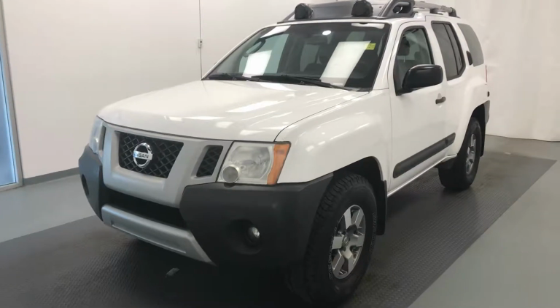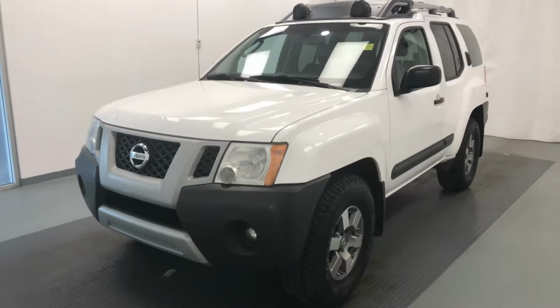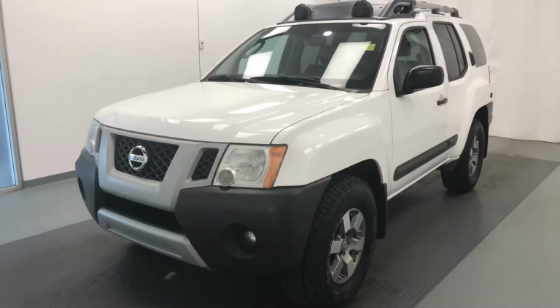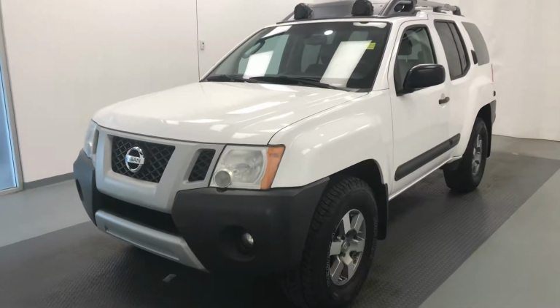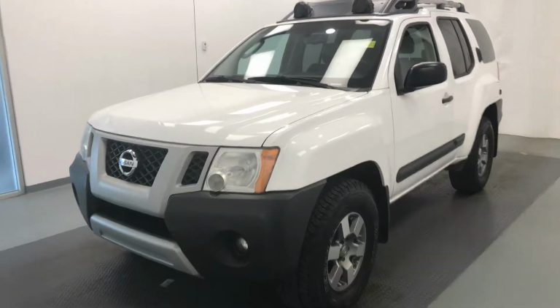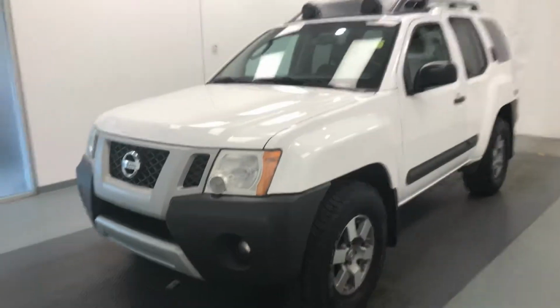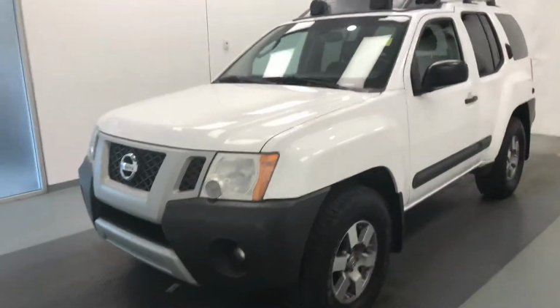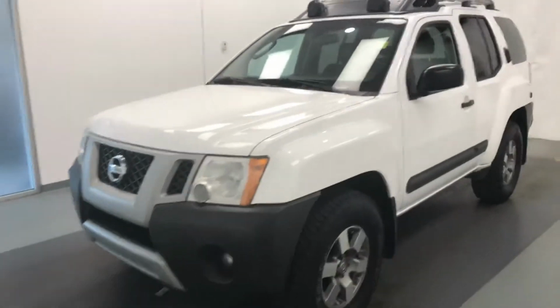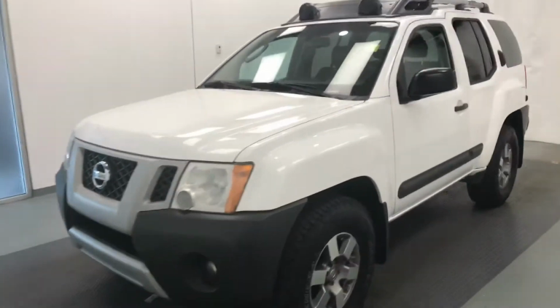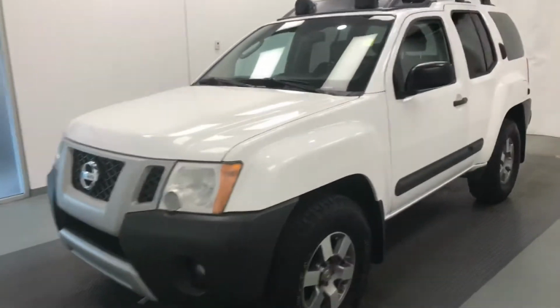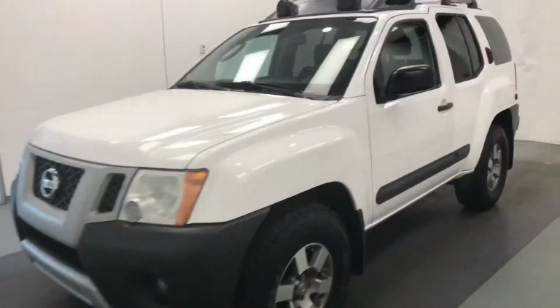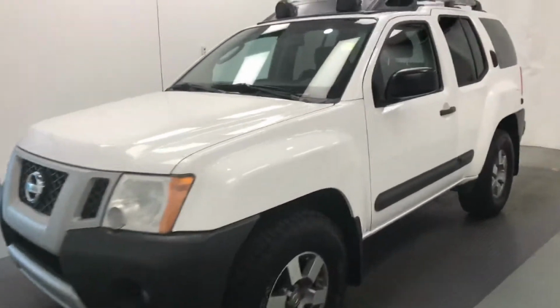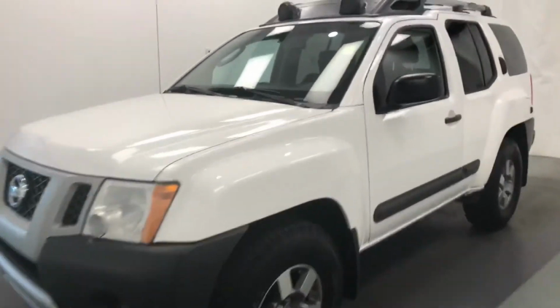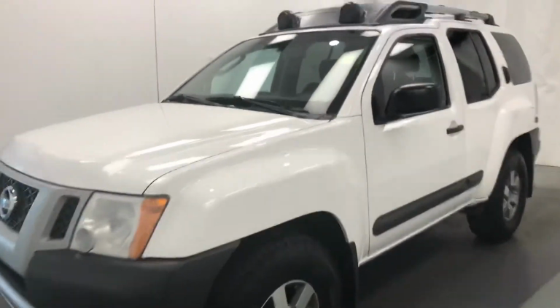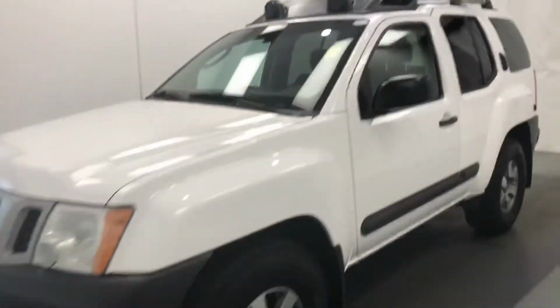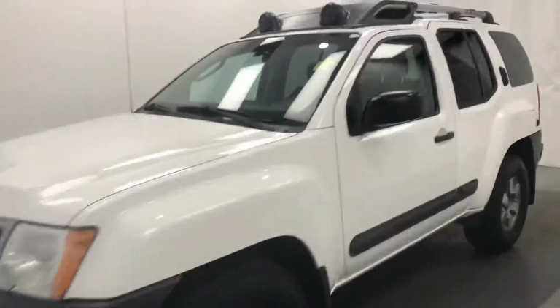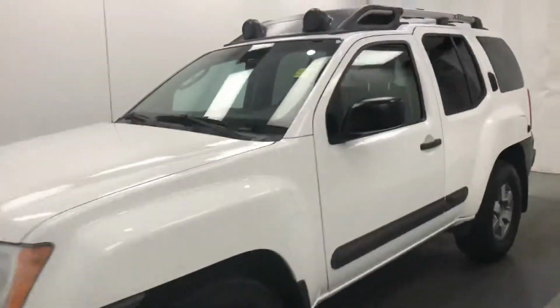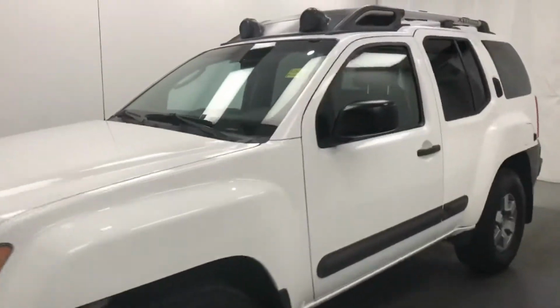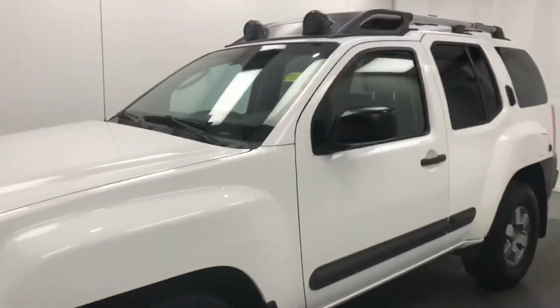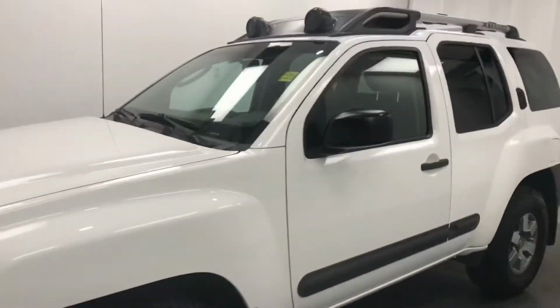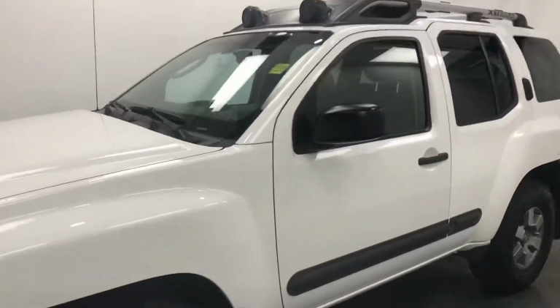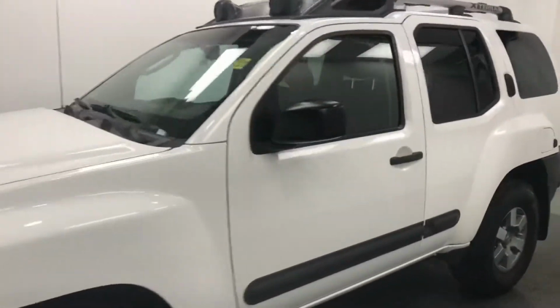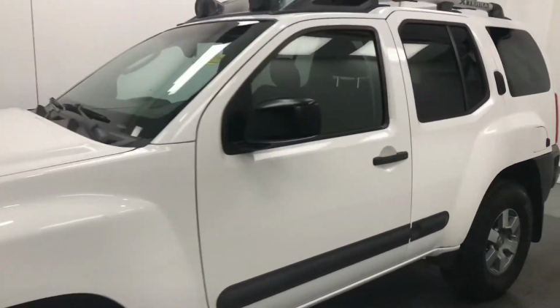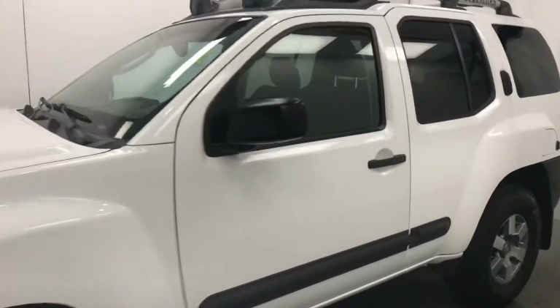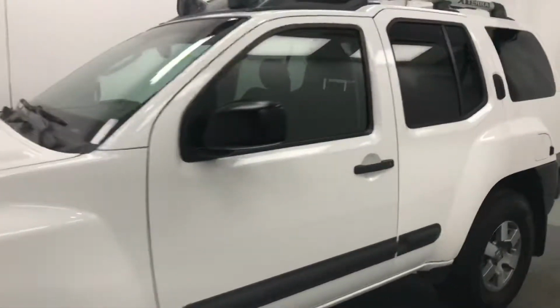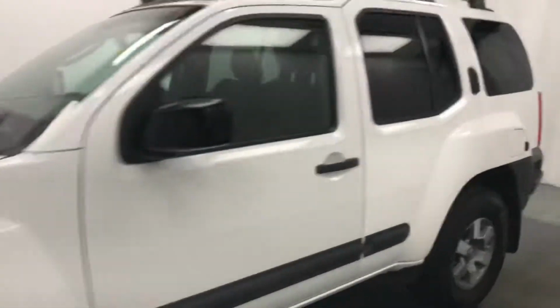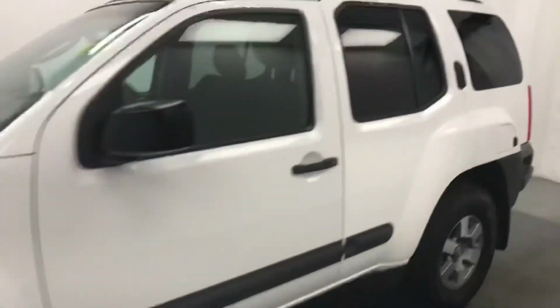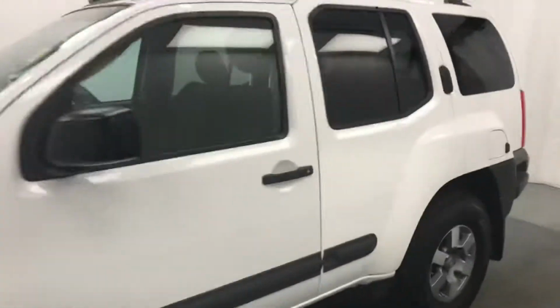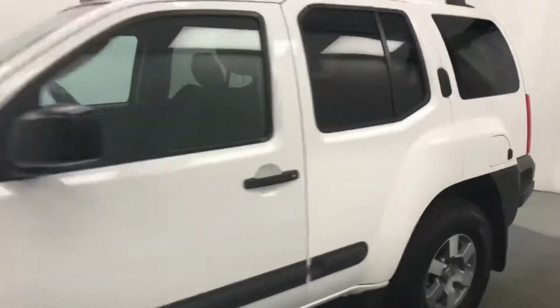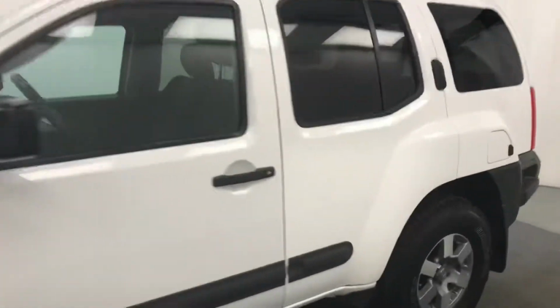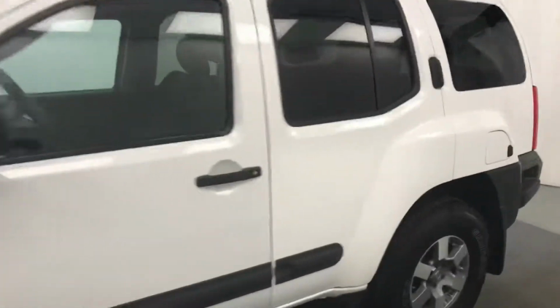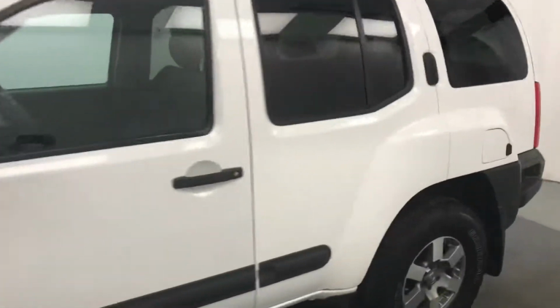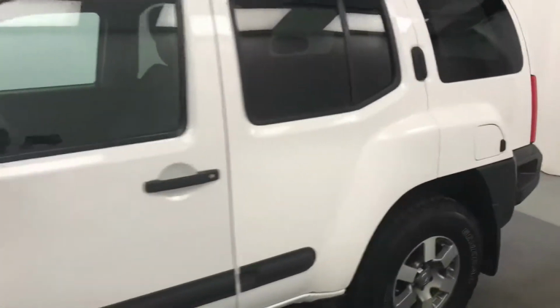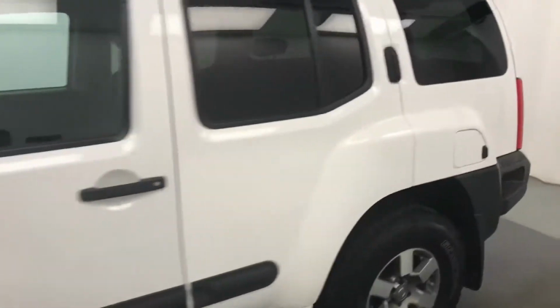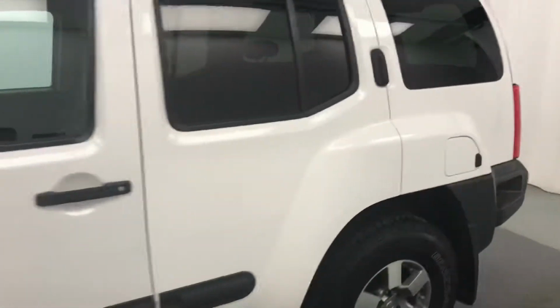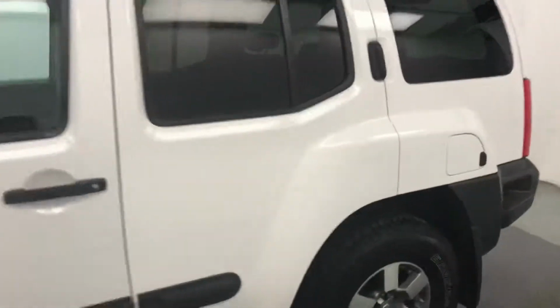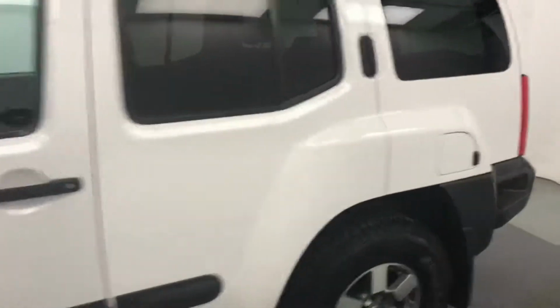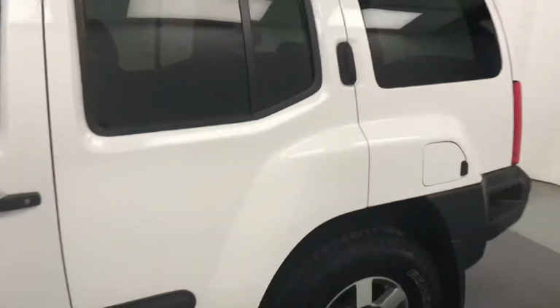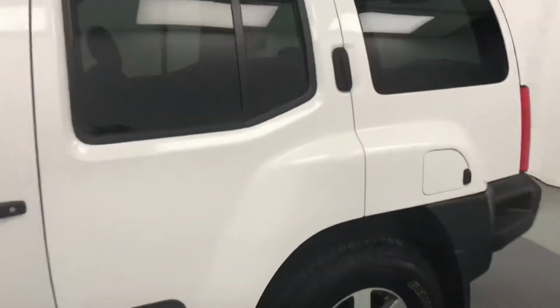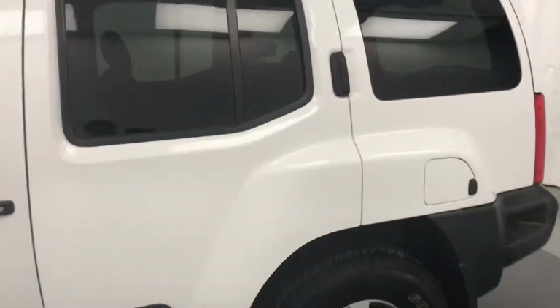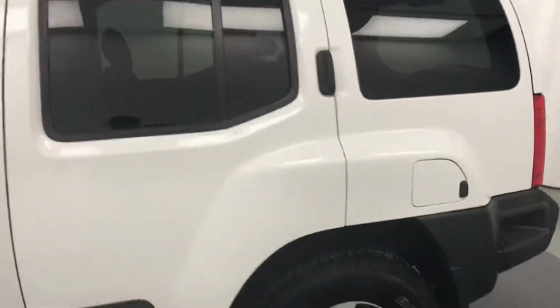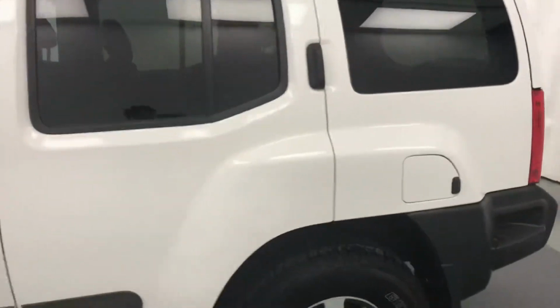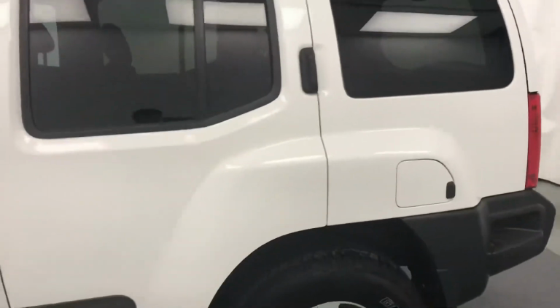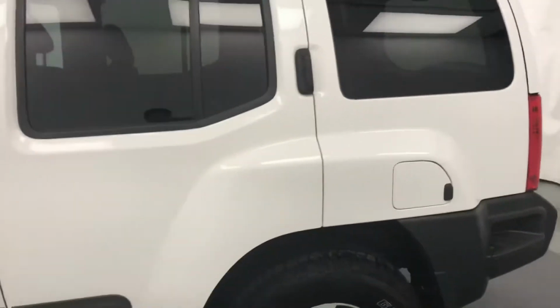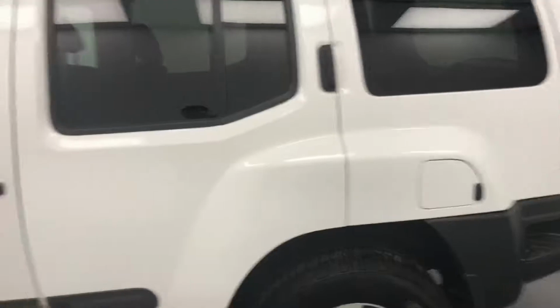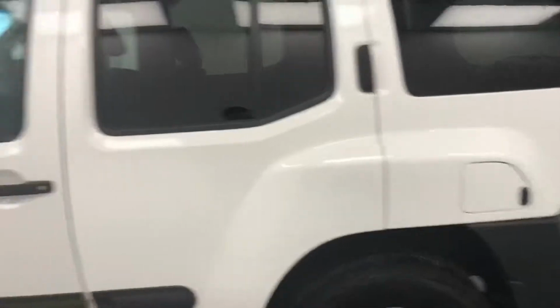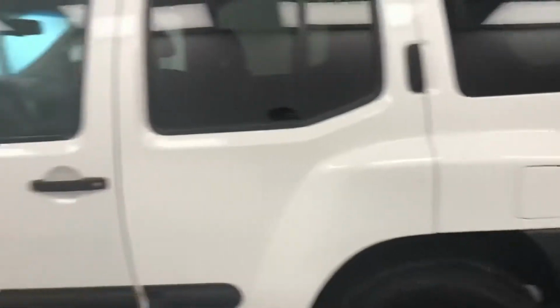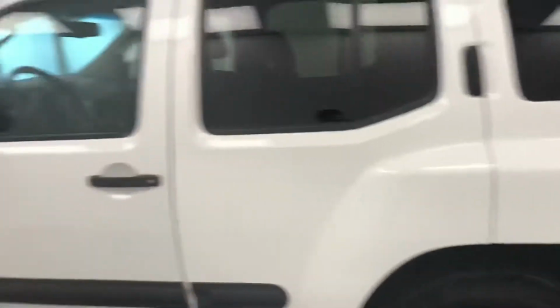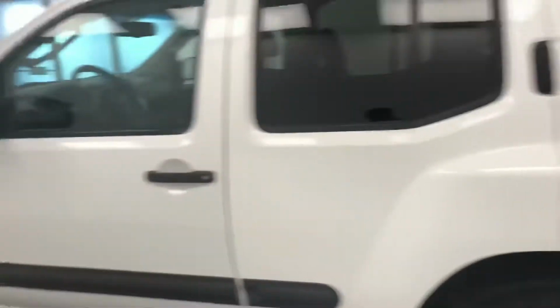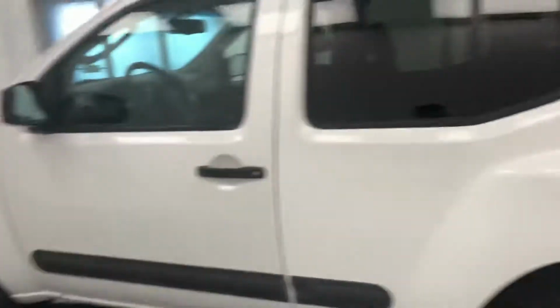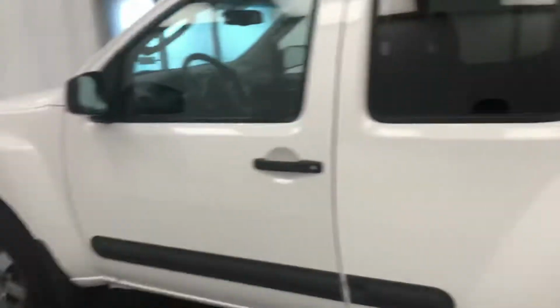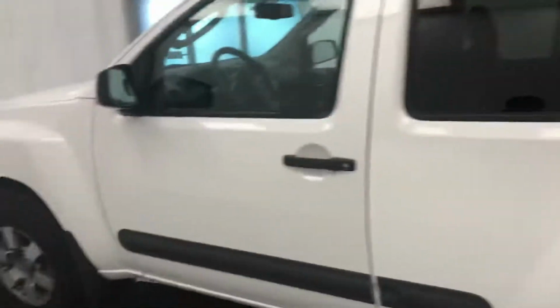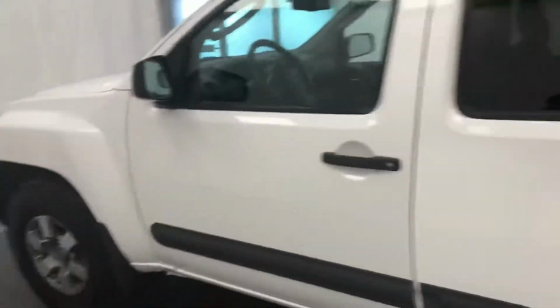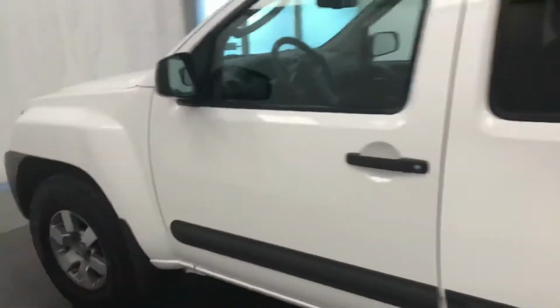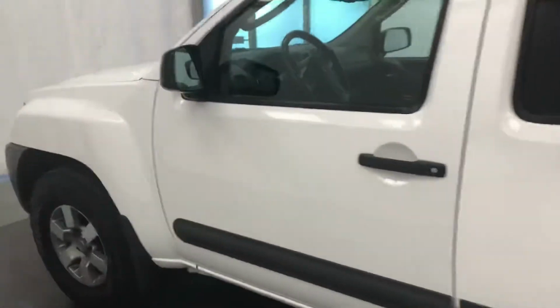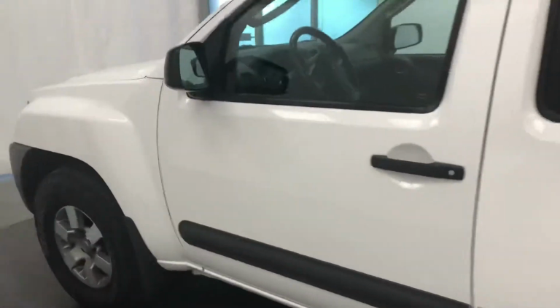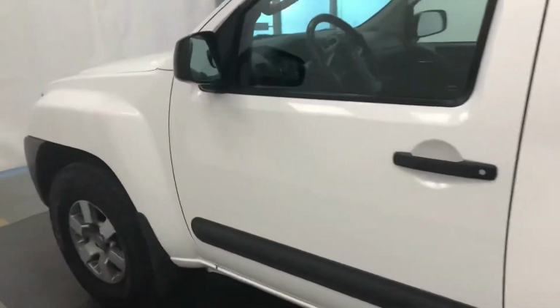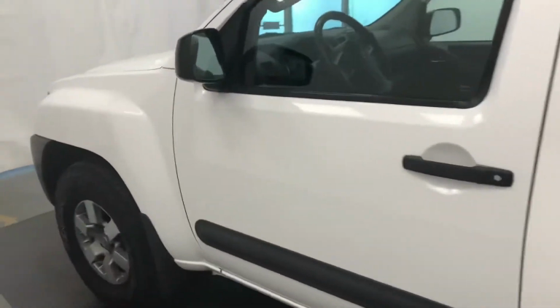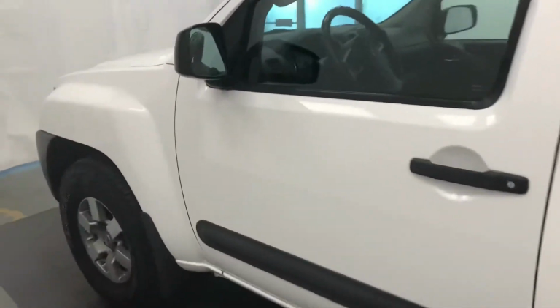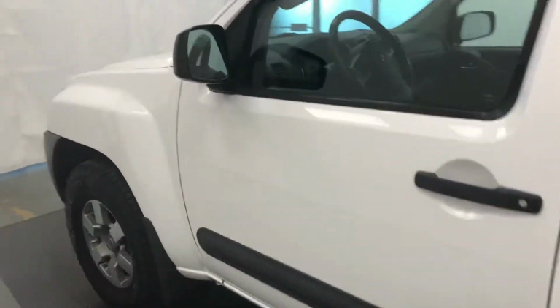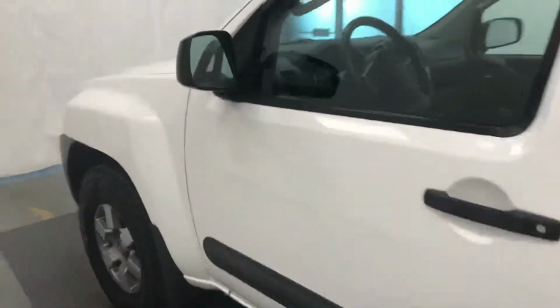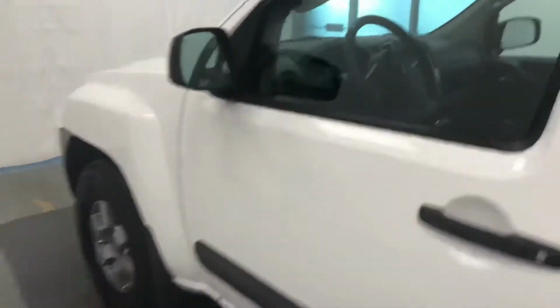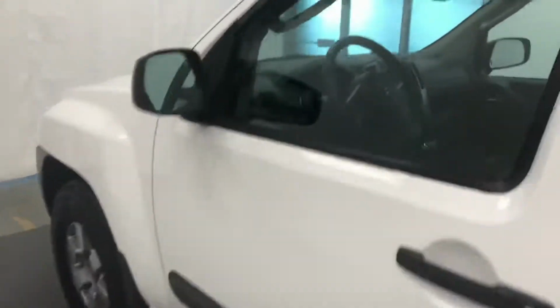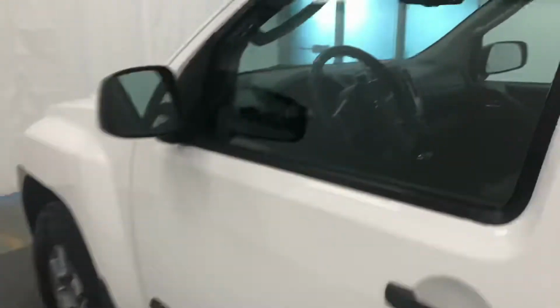Today we're reviewing stock number 197011 on a 2011 Nissan Xterra, and our exterior color is white.